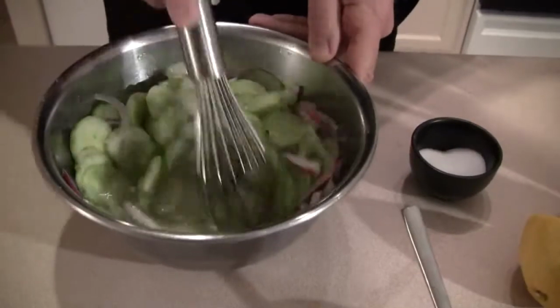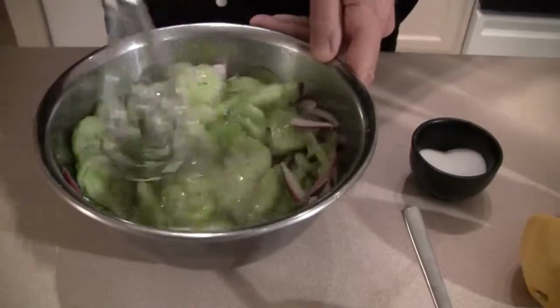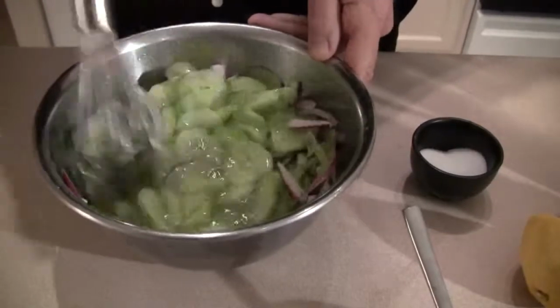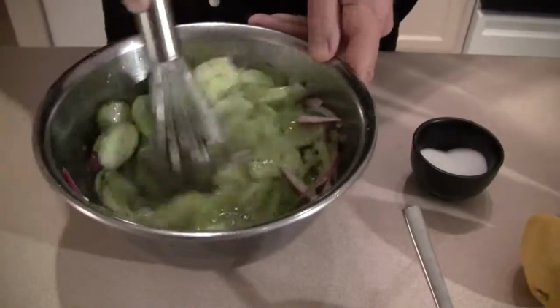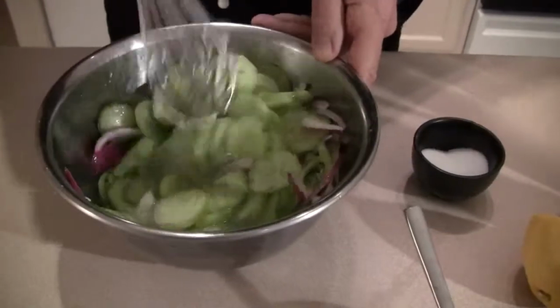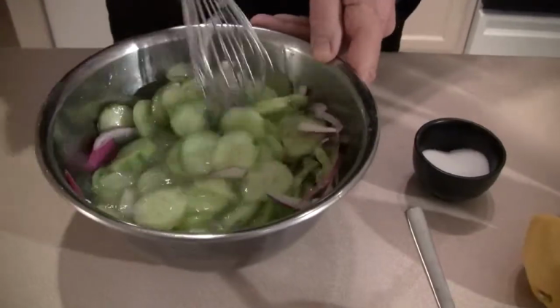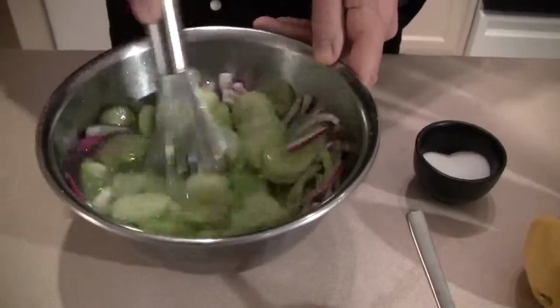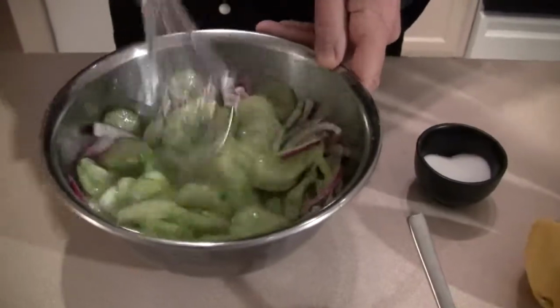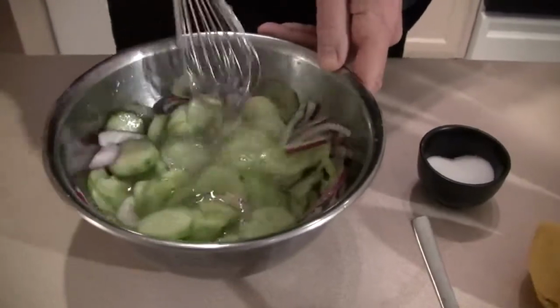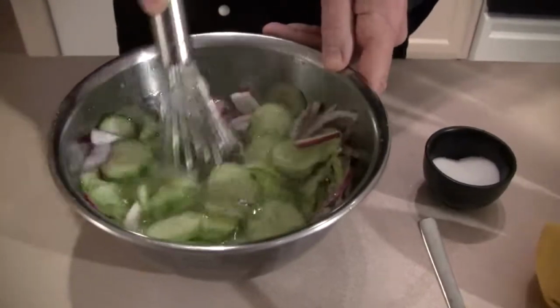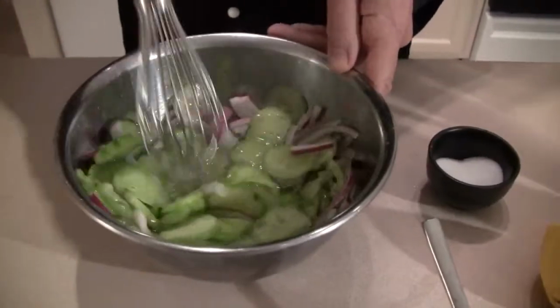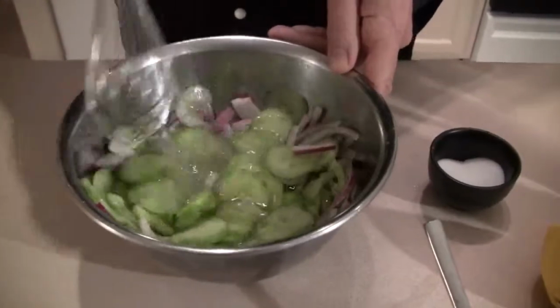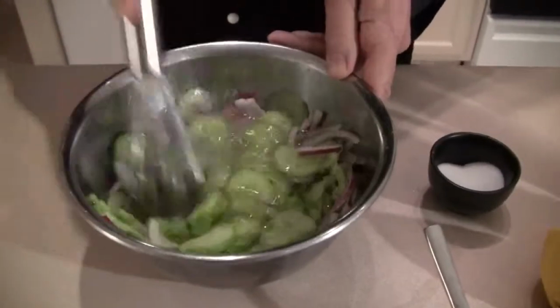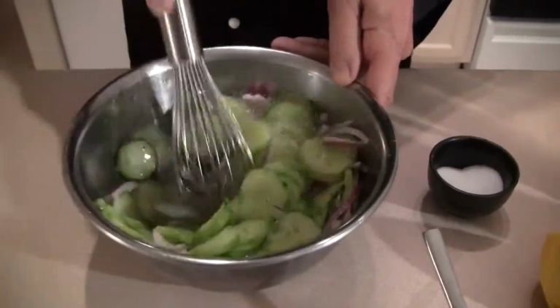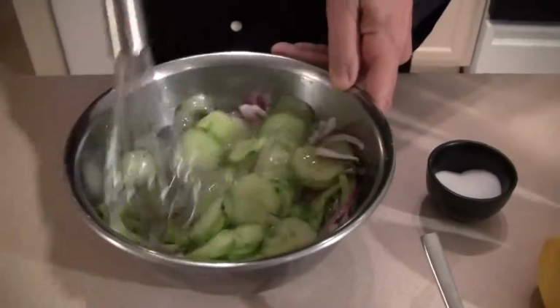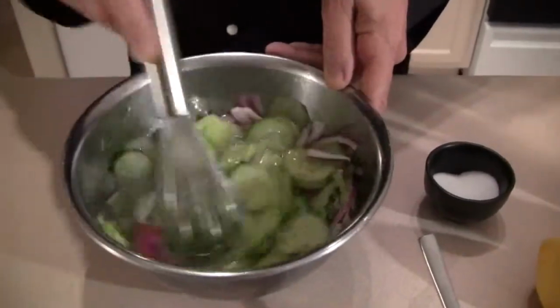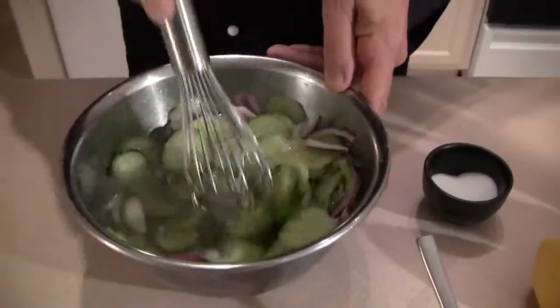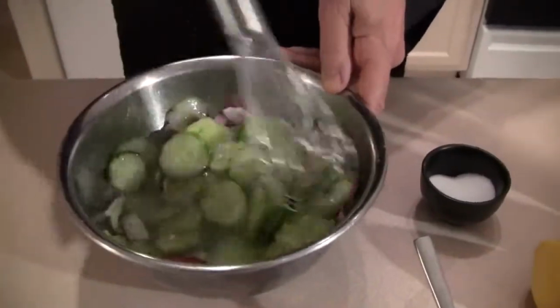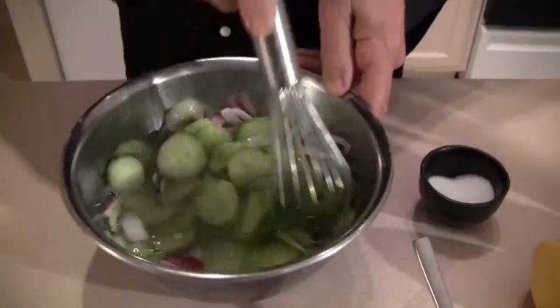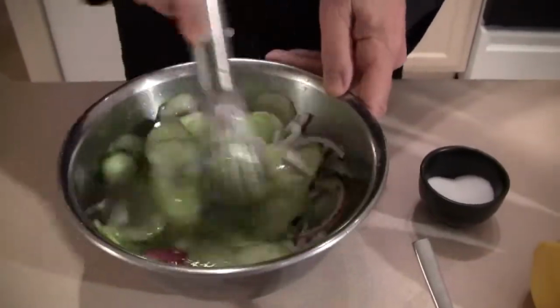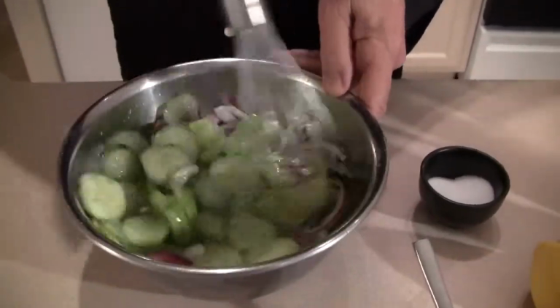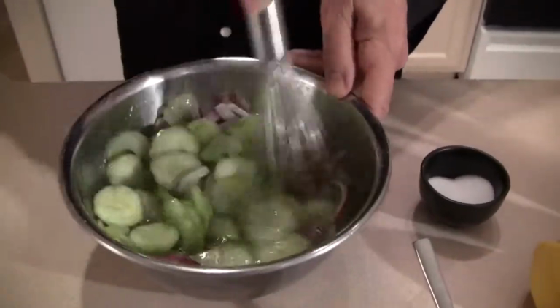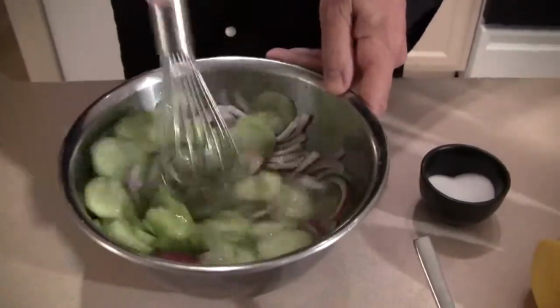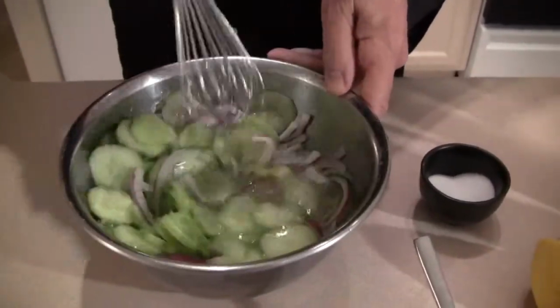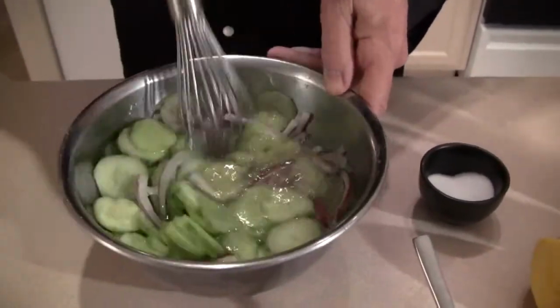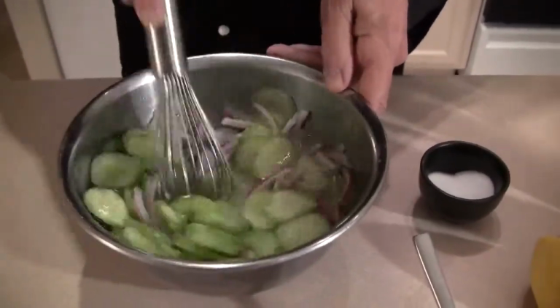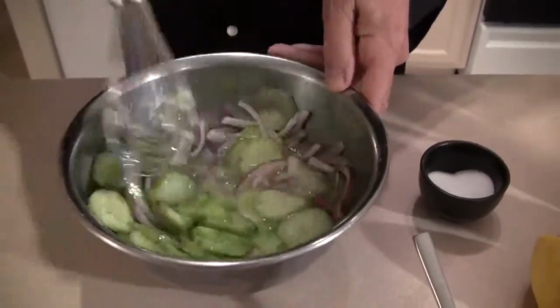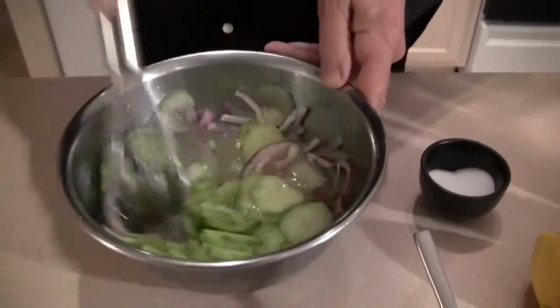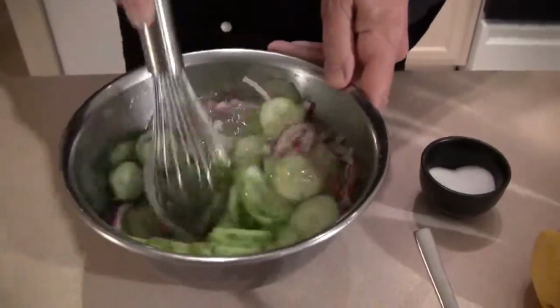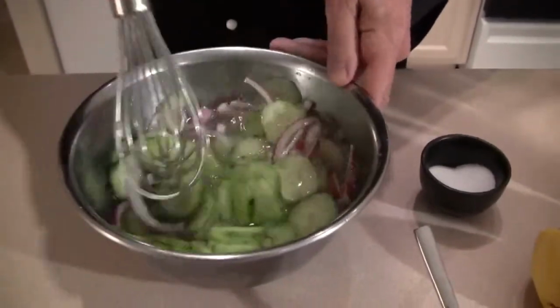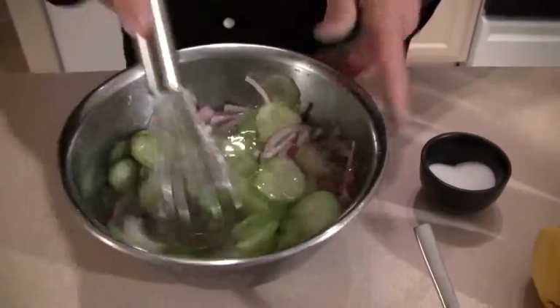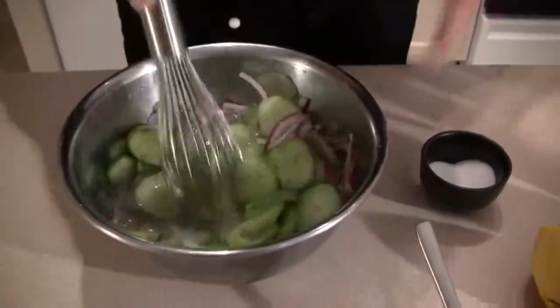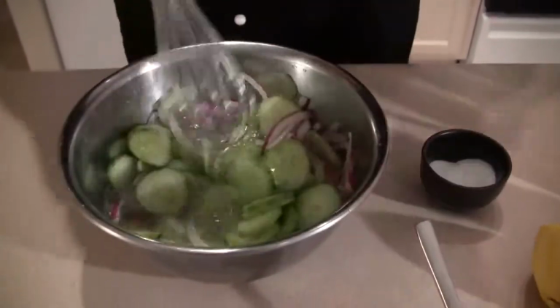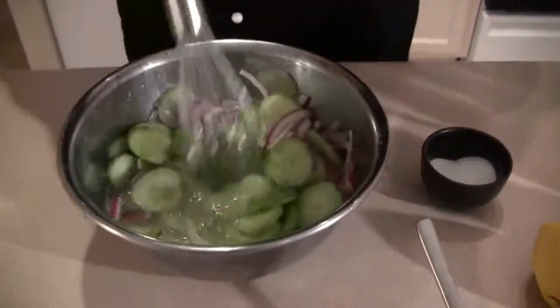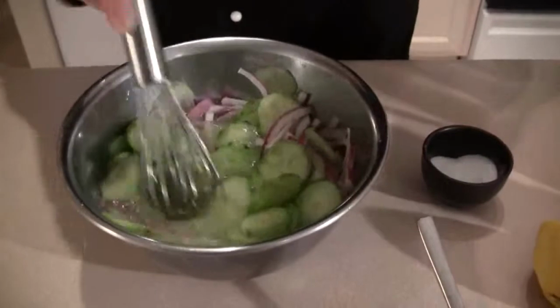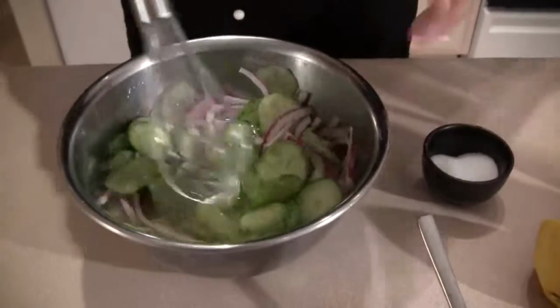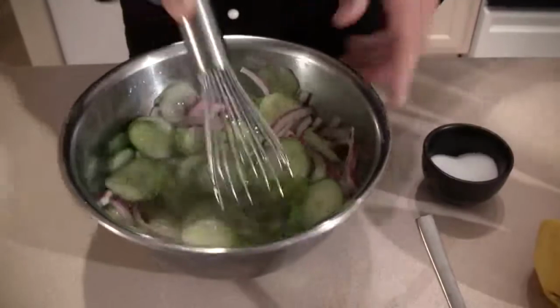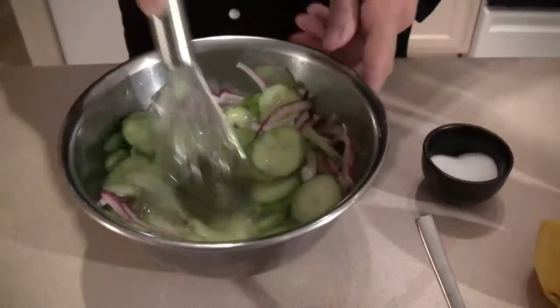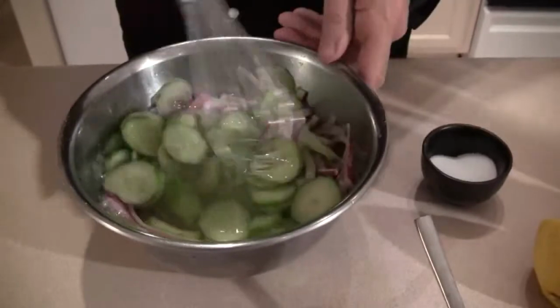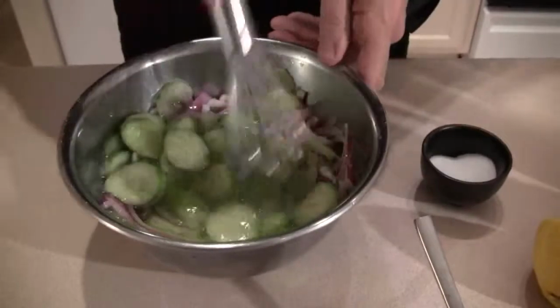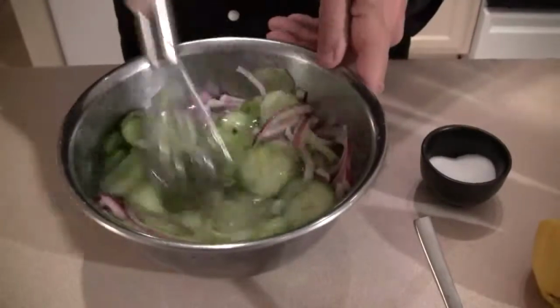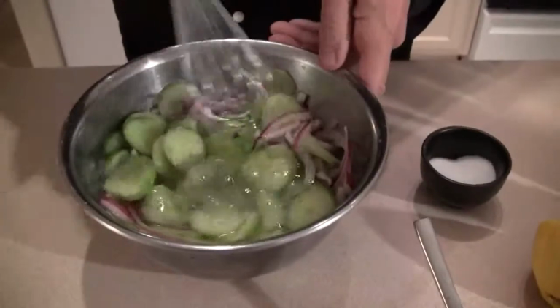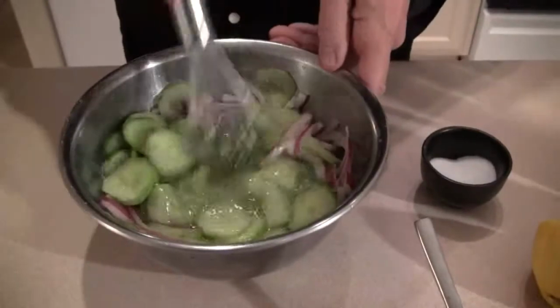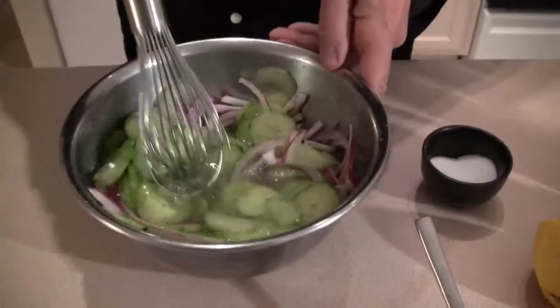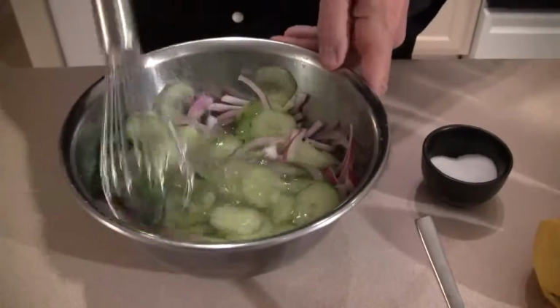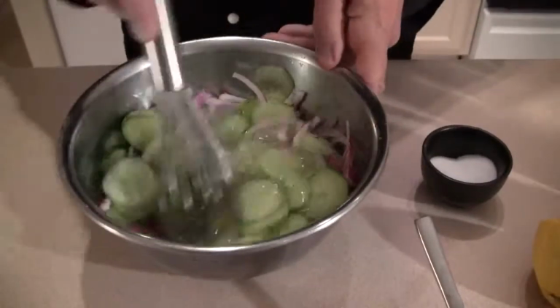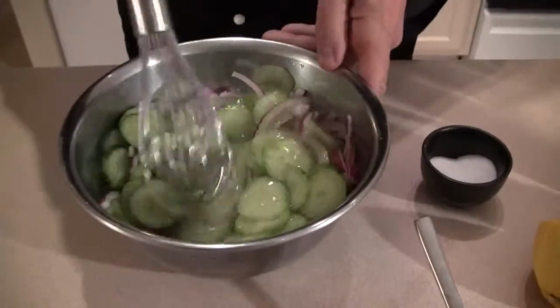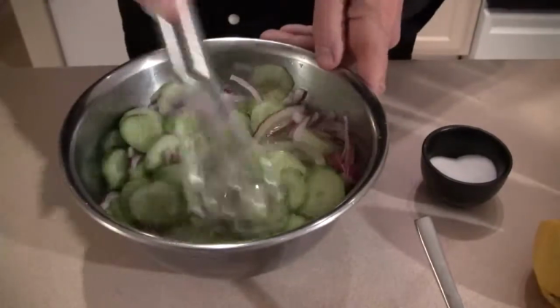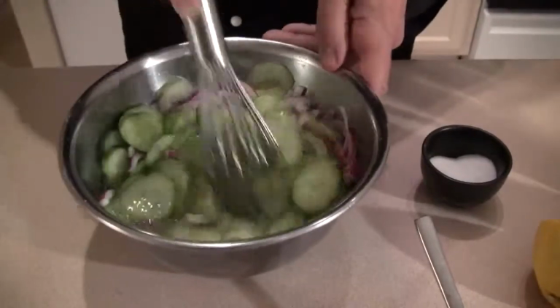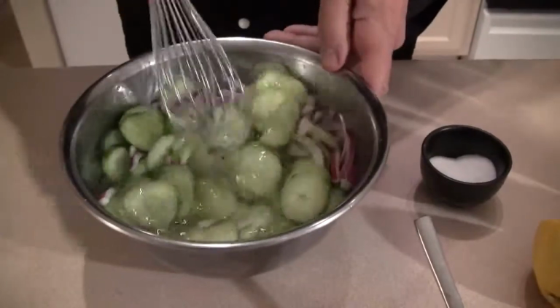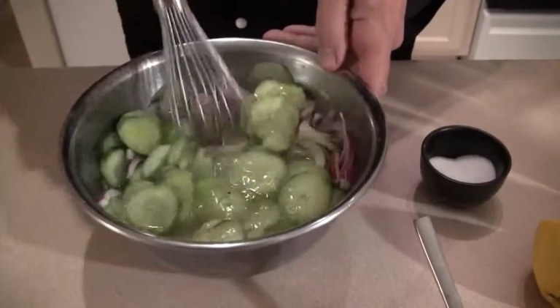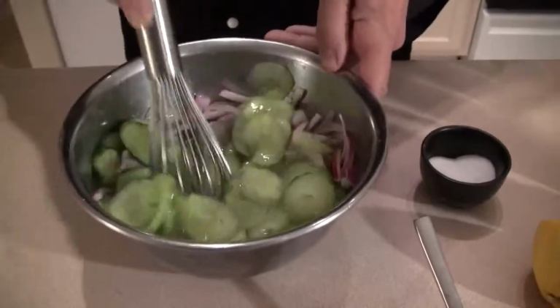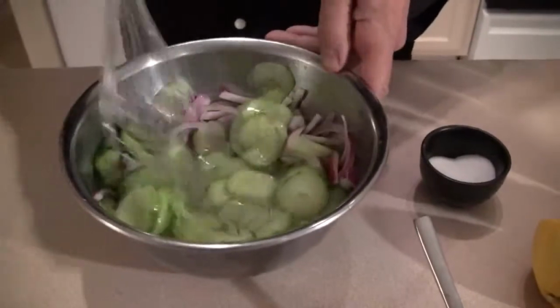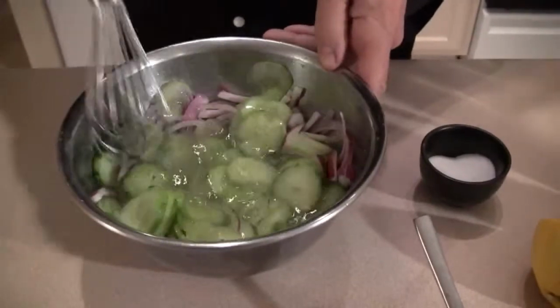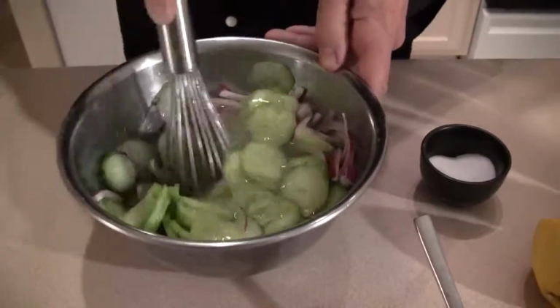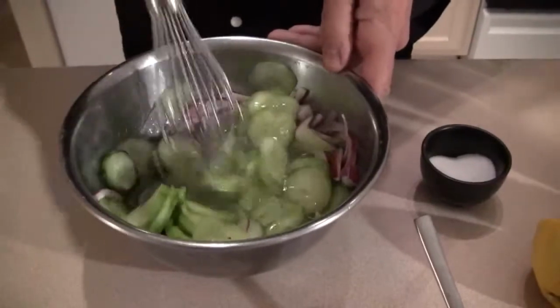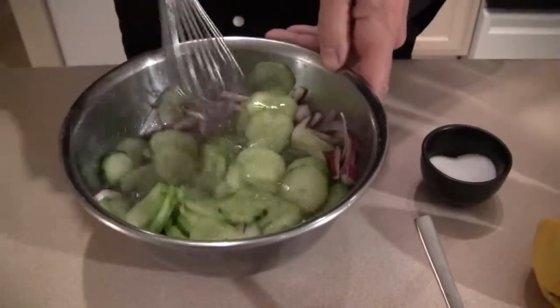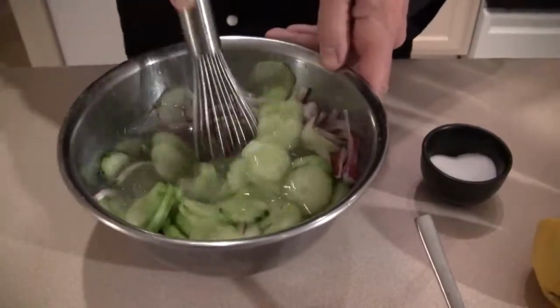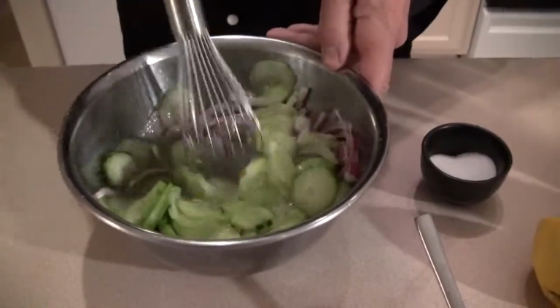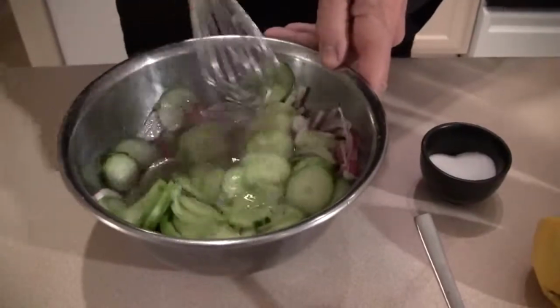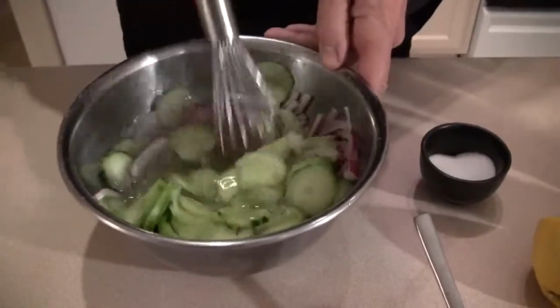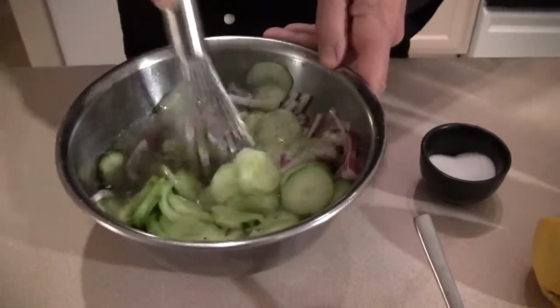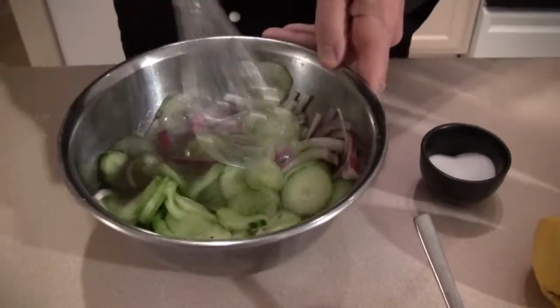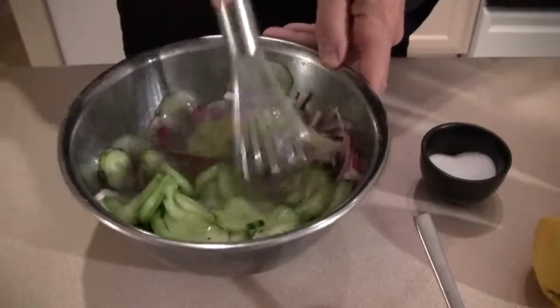I would say it's nice when it stands for about half an hour, so it gets a little bit softer and you get the taste.